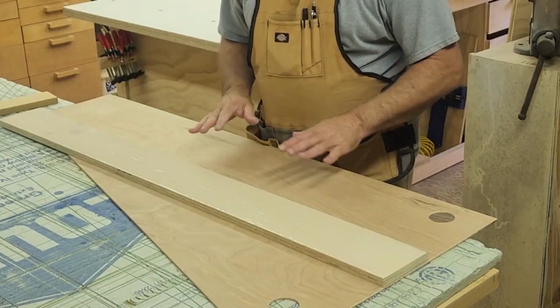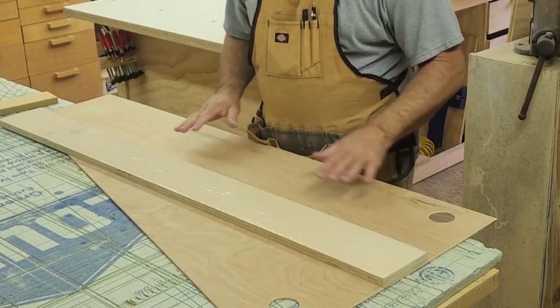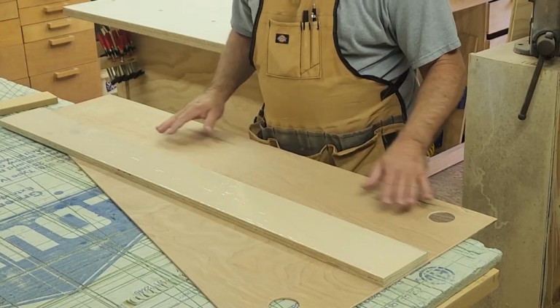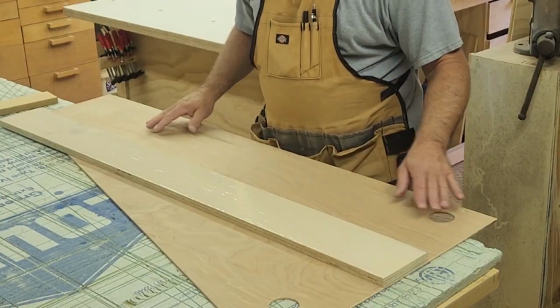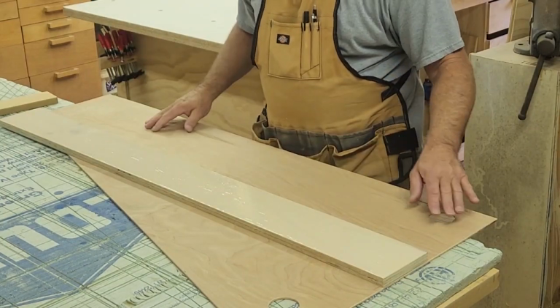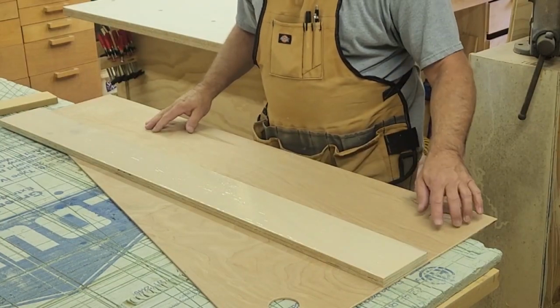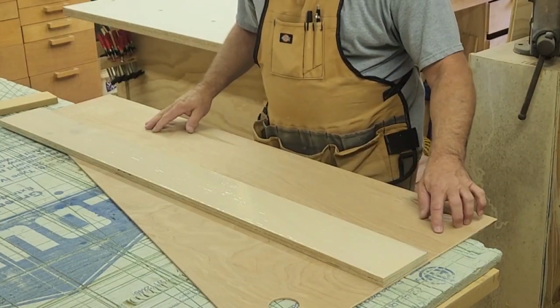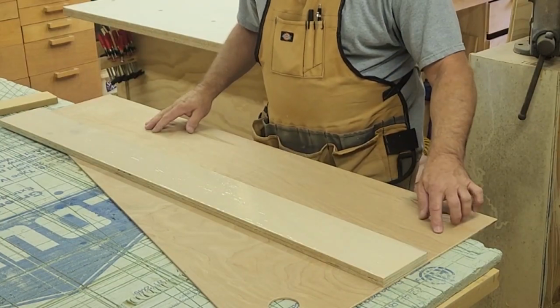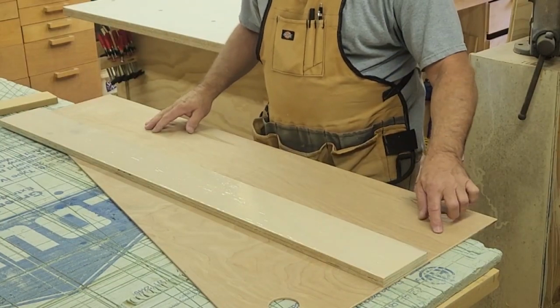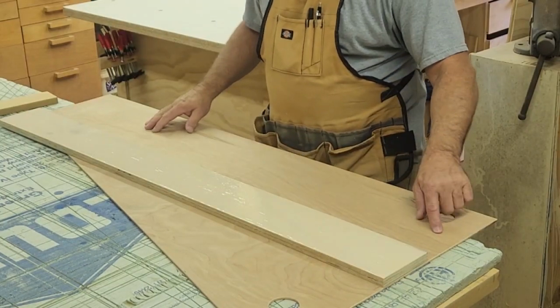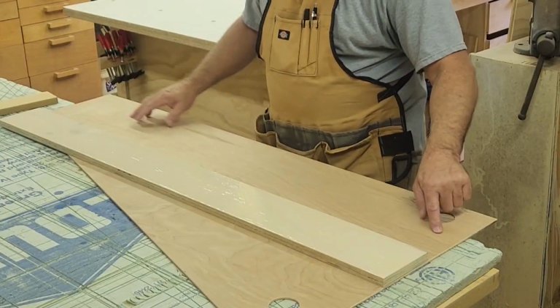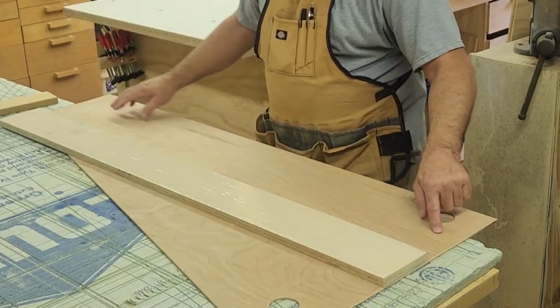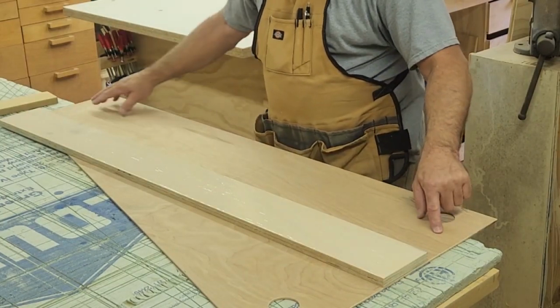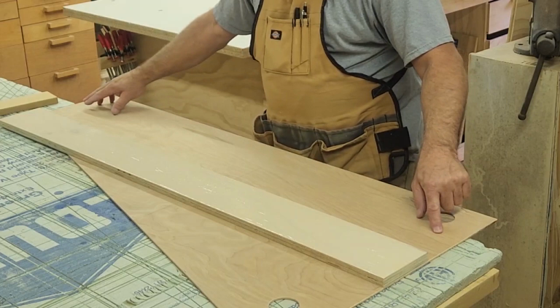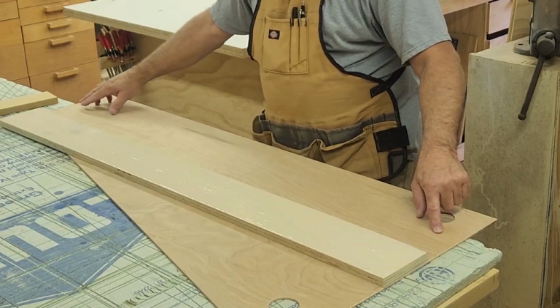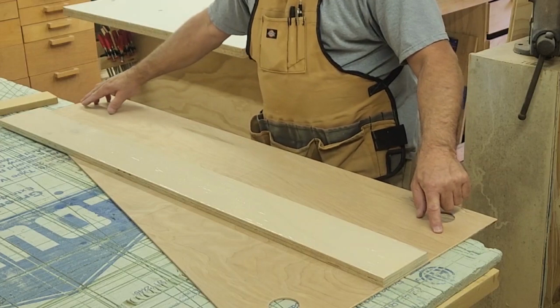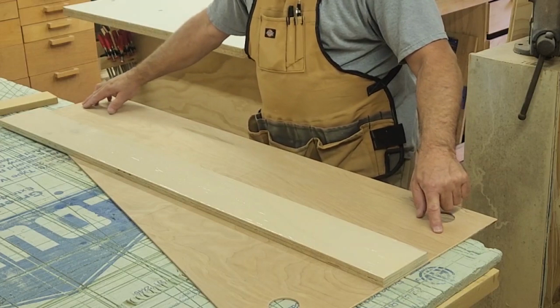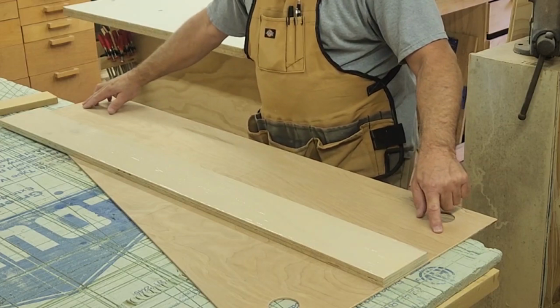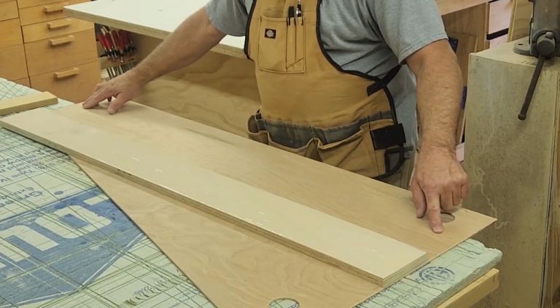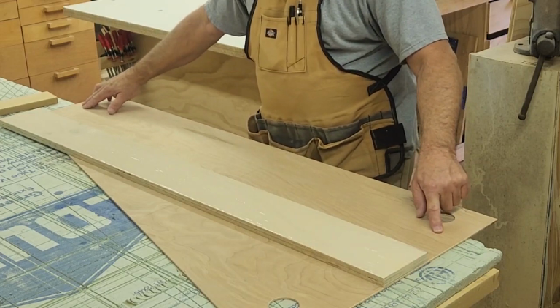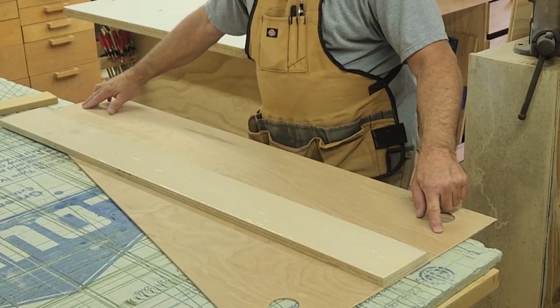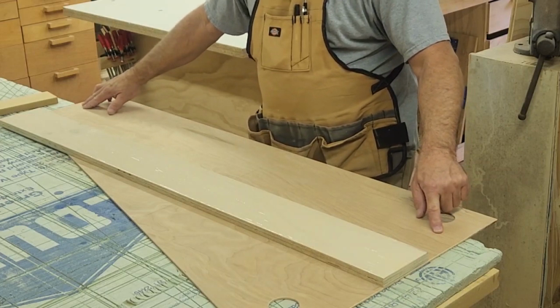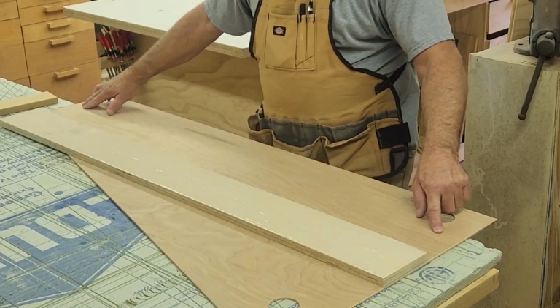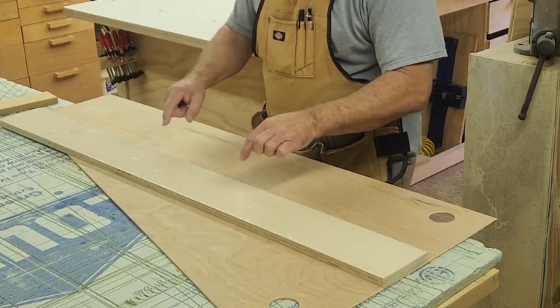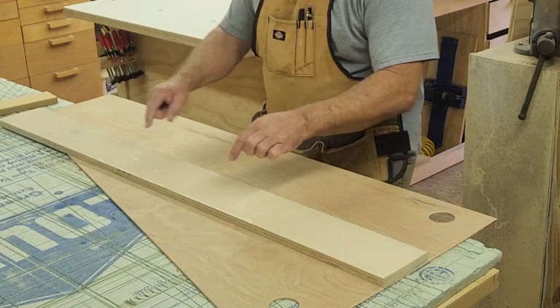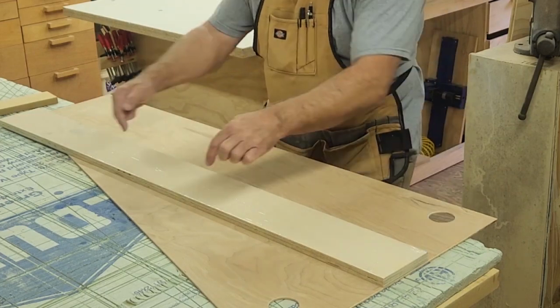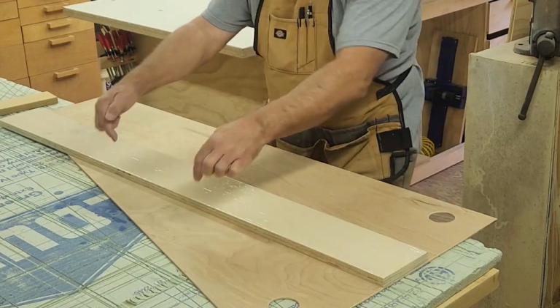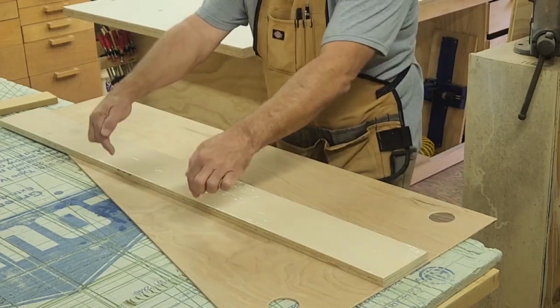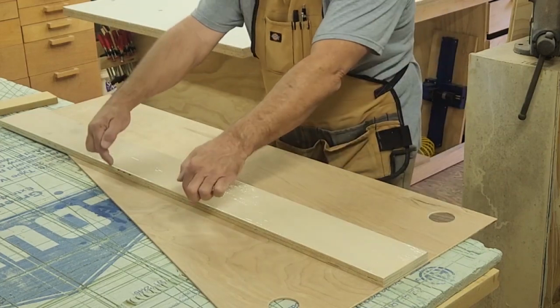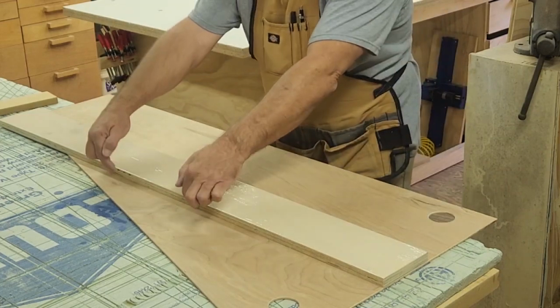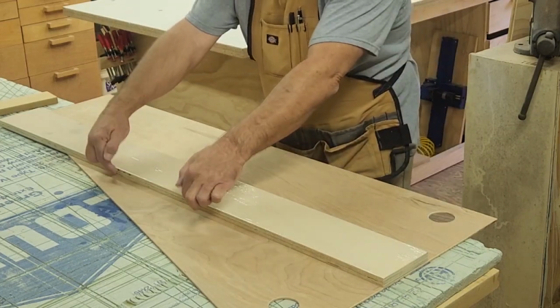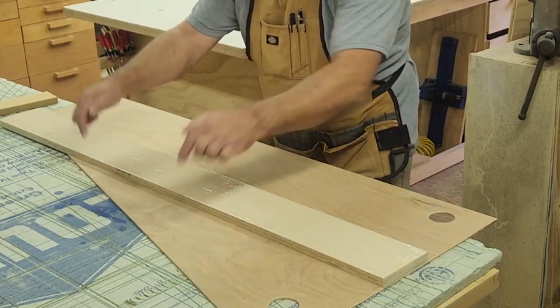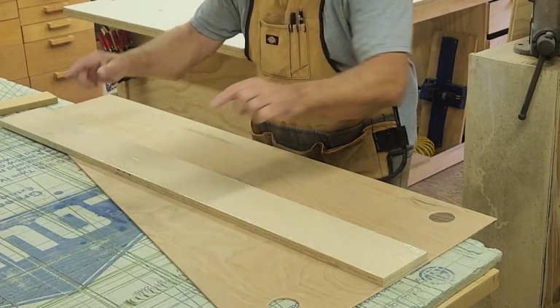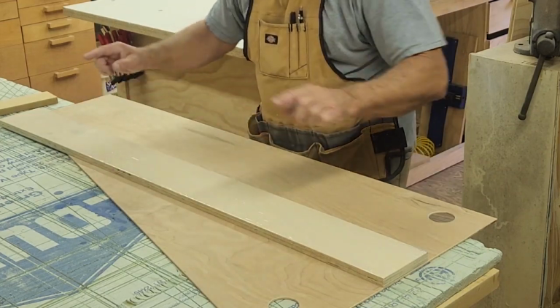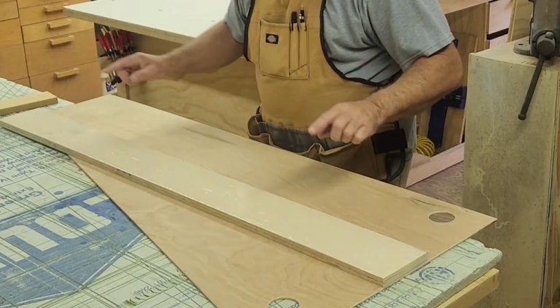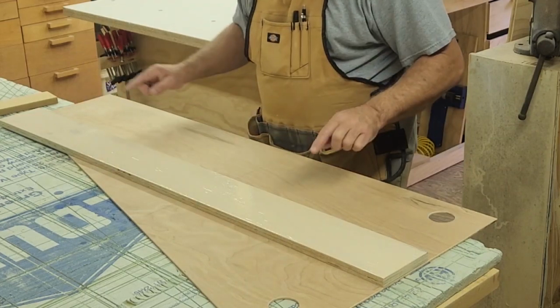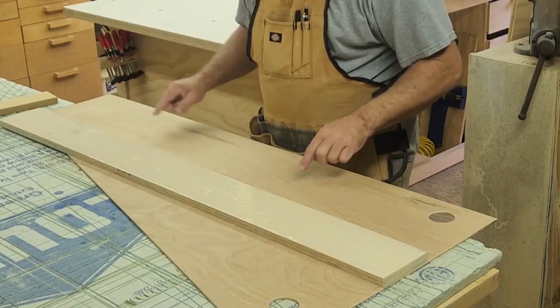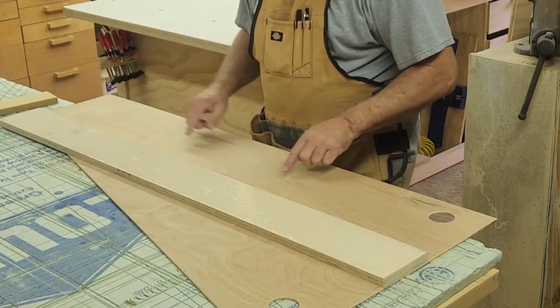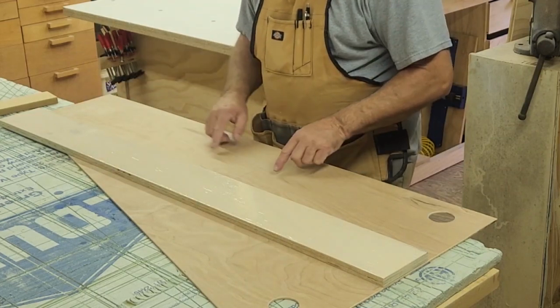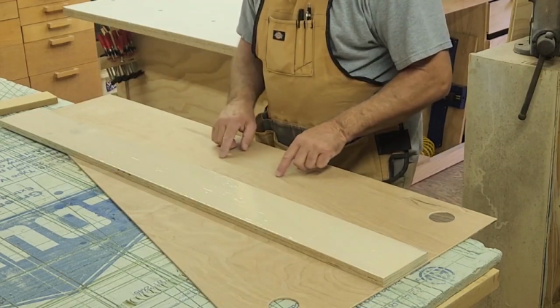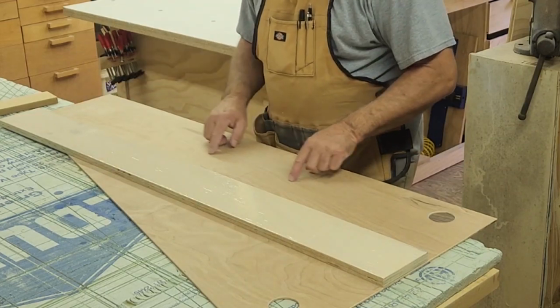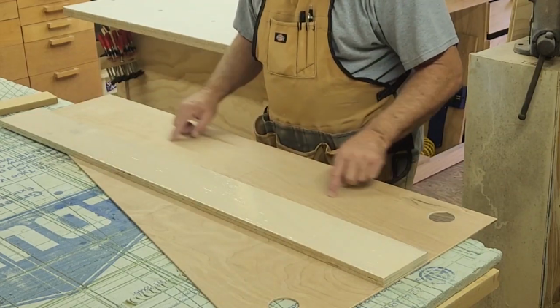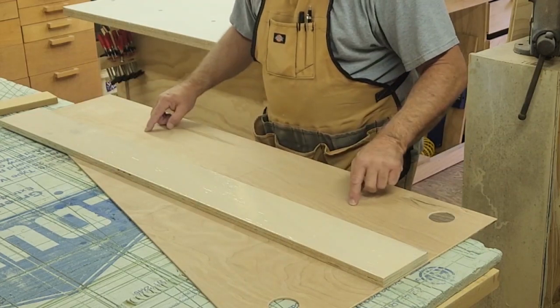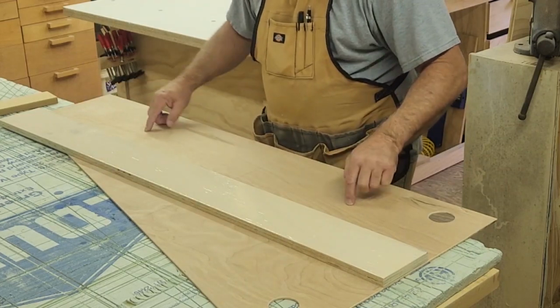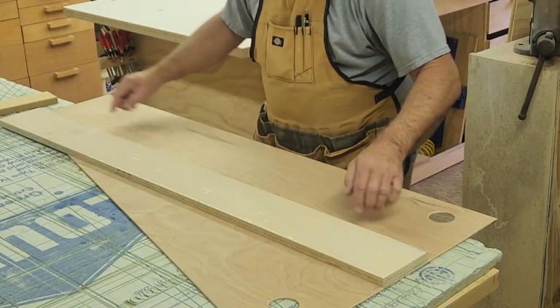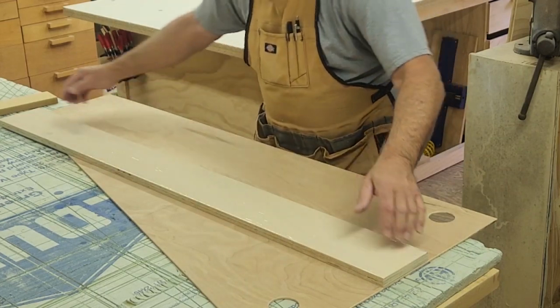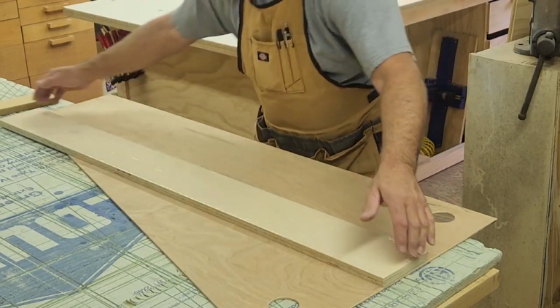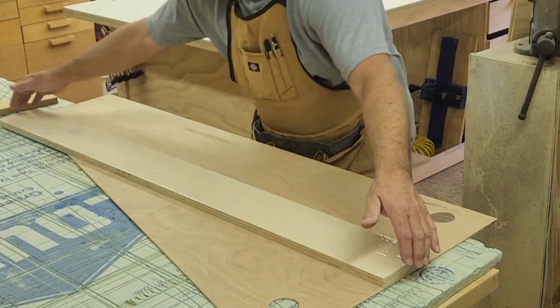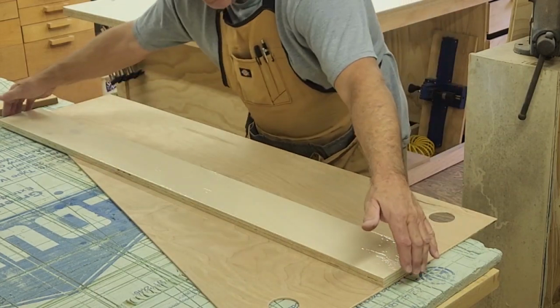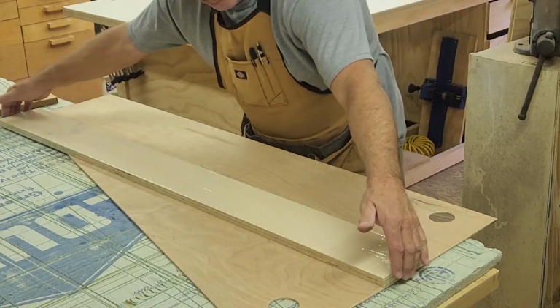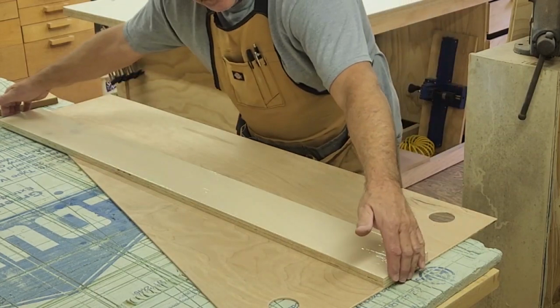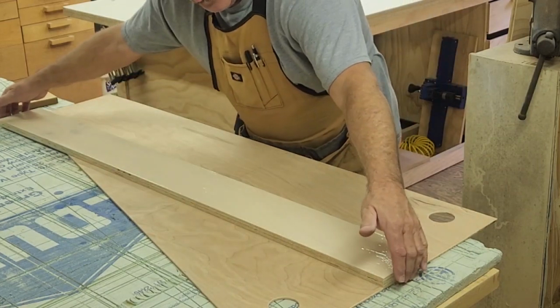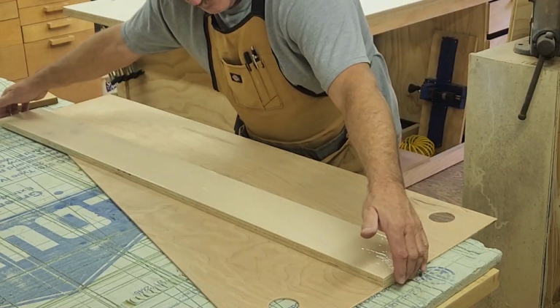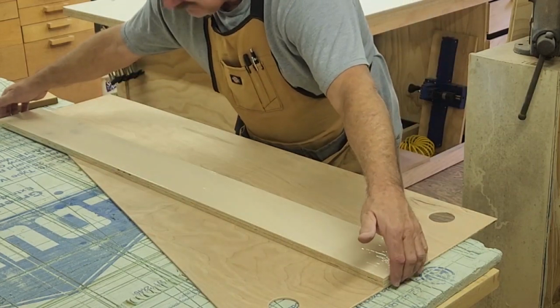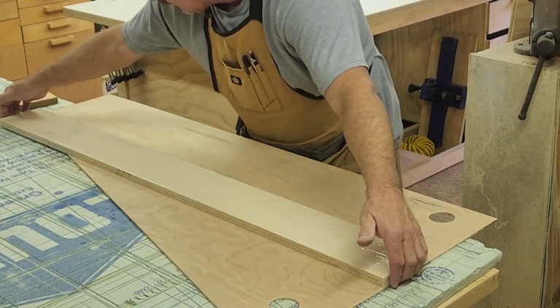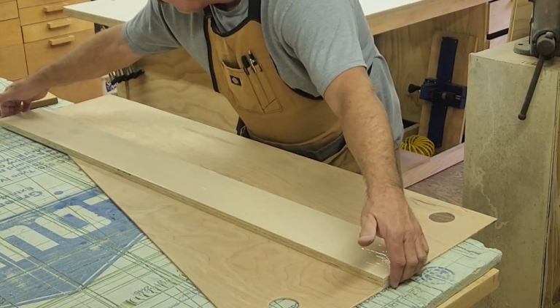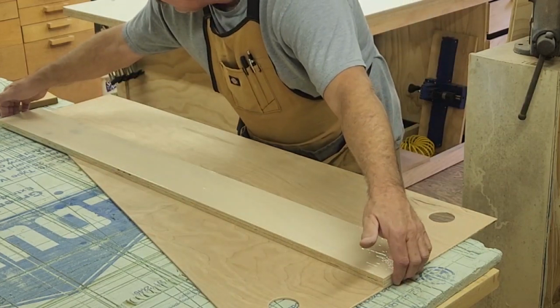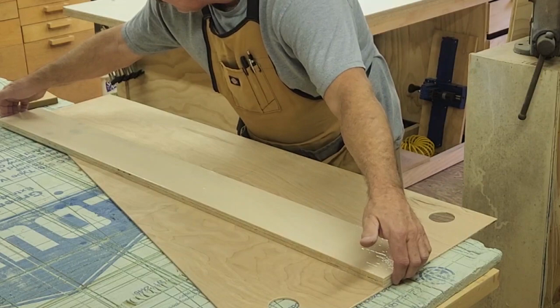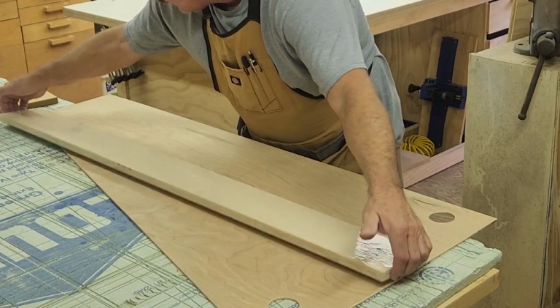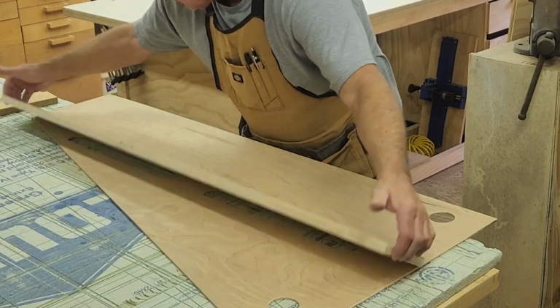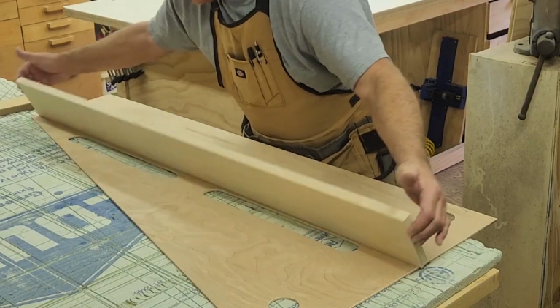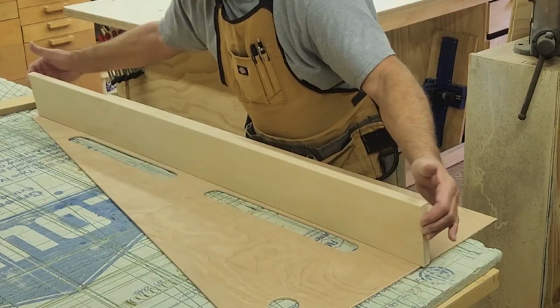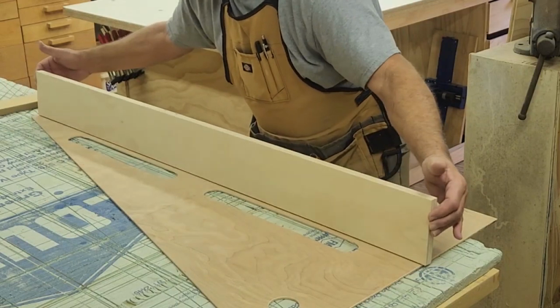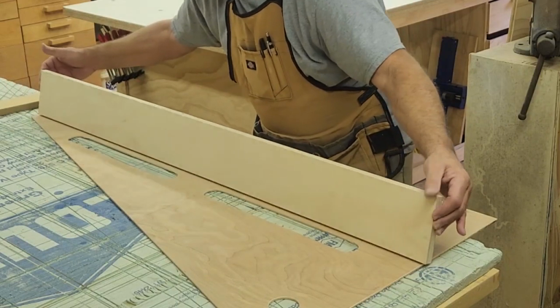This has got glue on it. I have marks on here — this edge needs to be lined up to these marks very, very accurately.